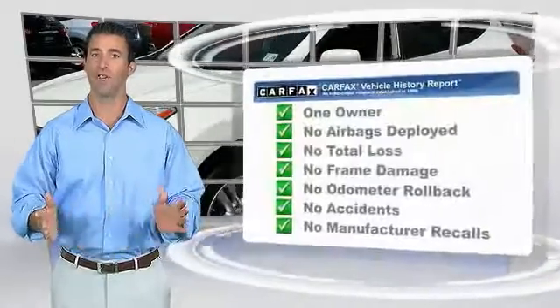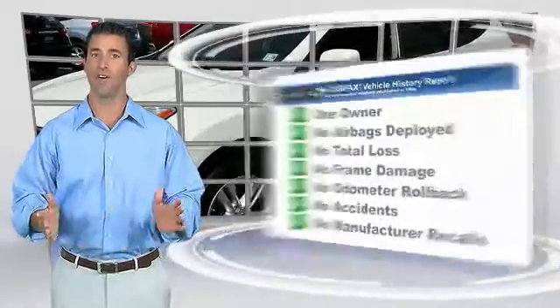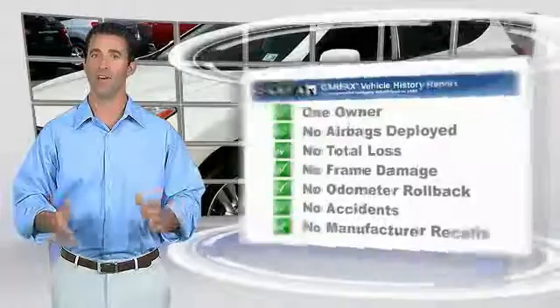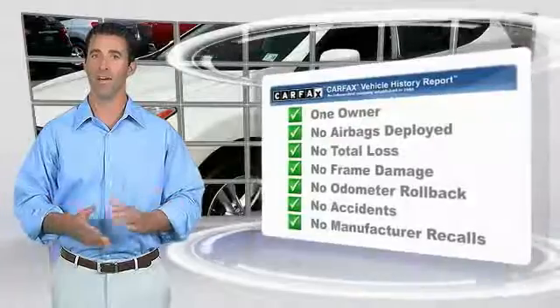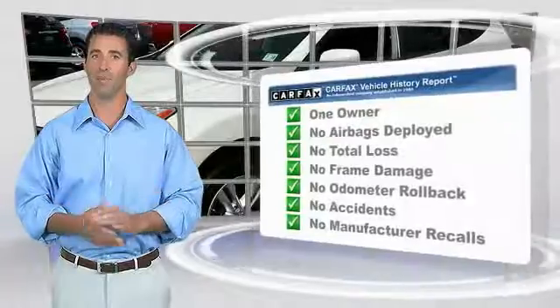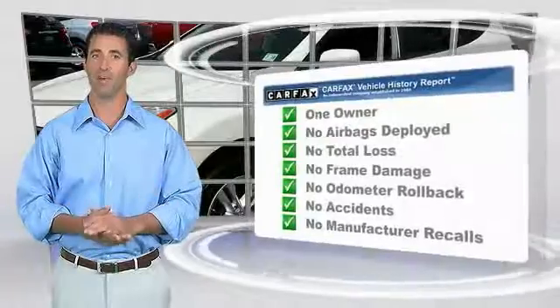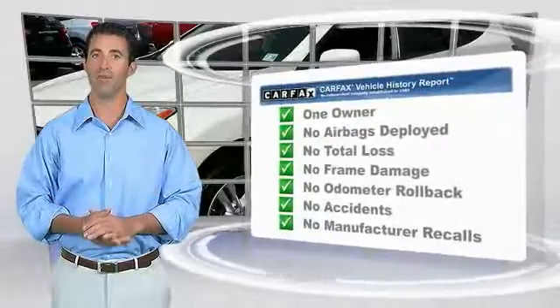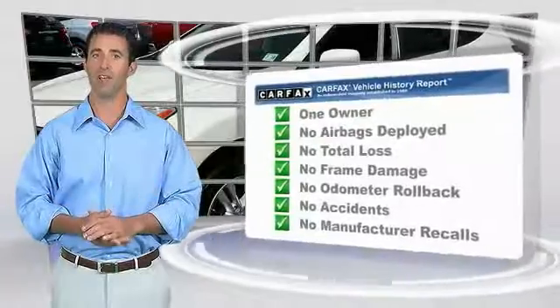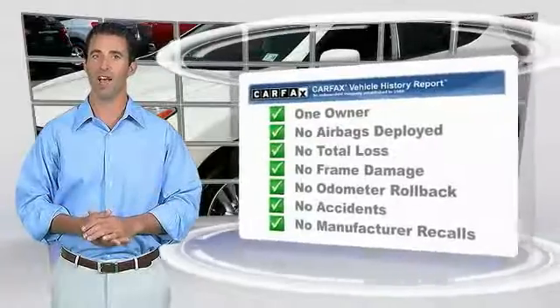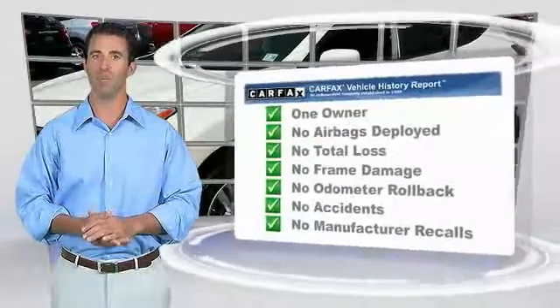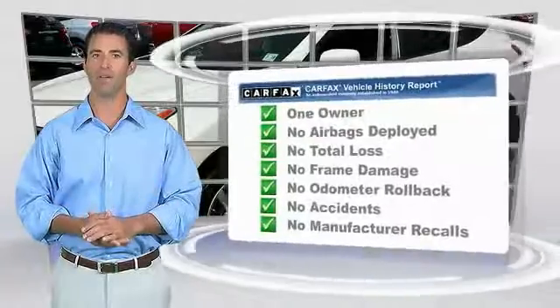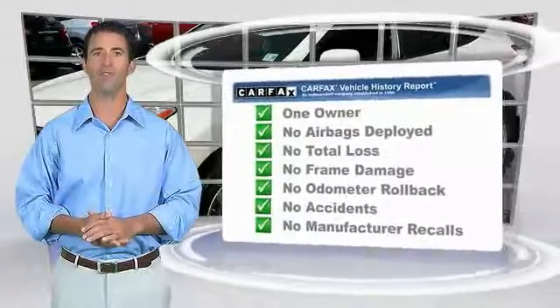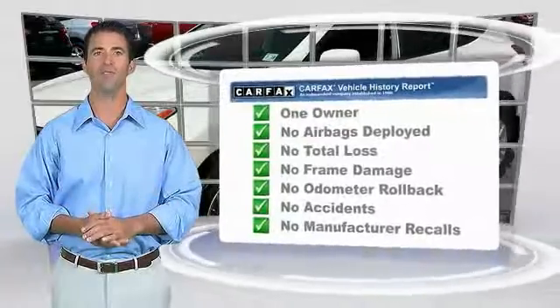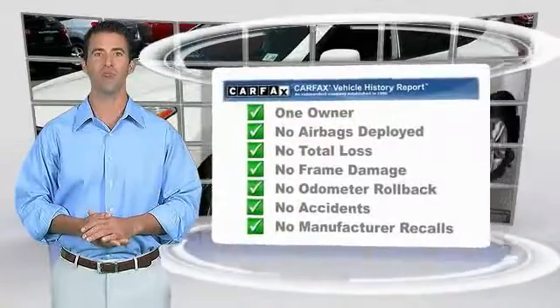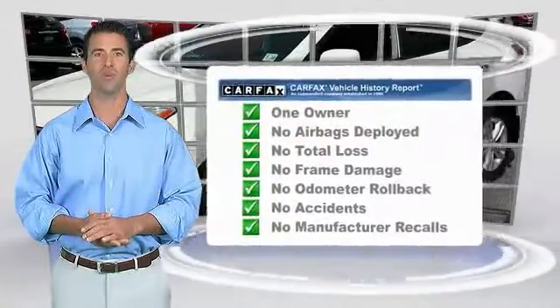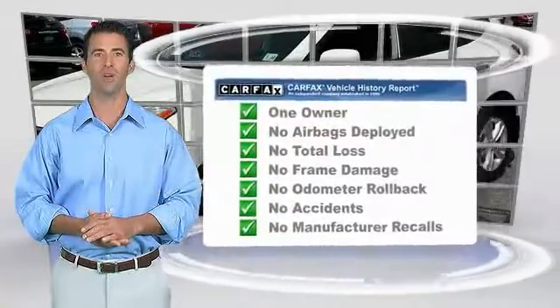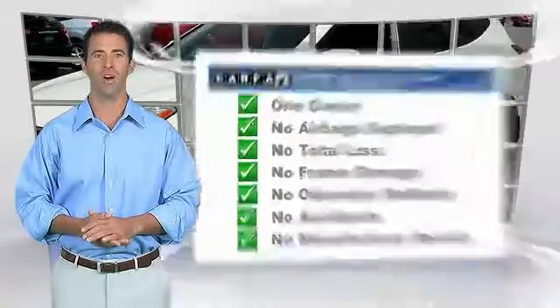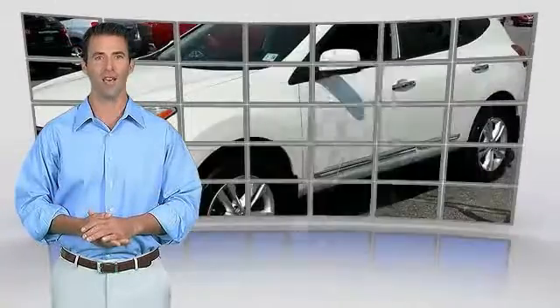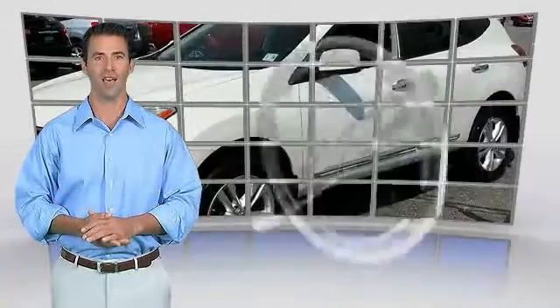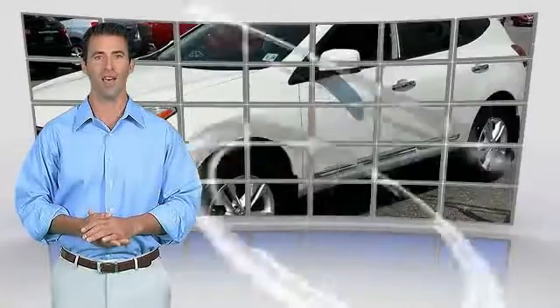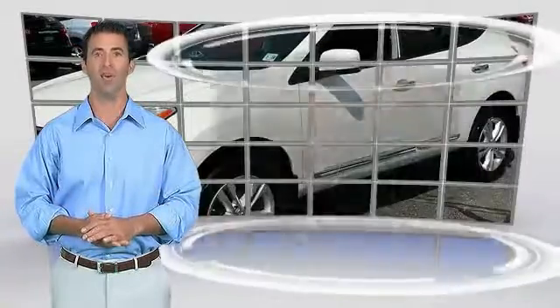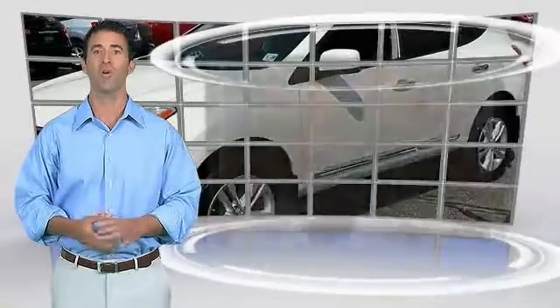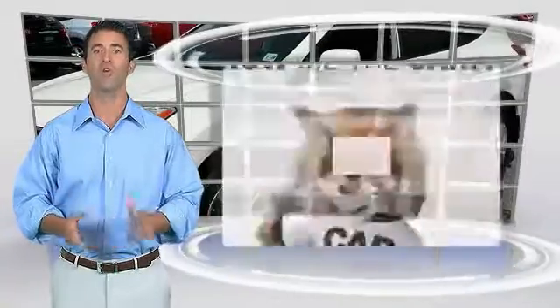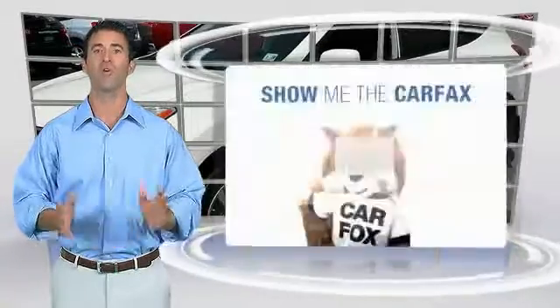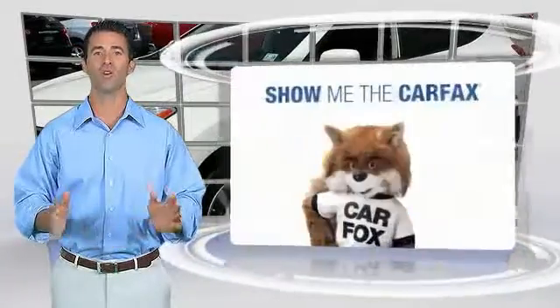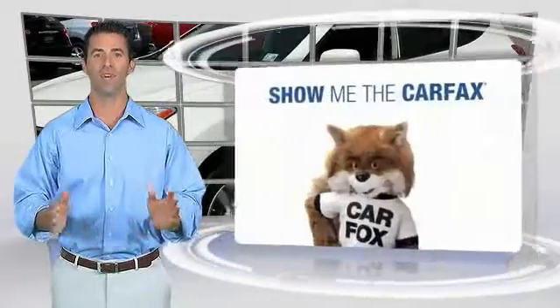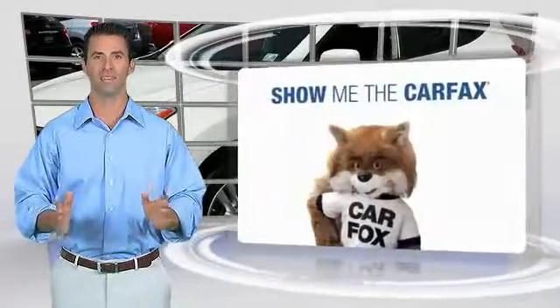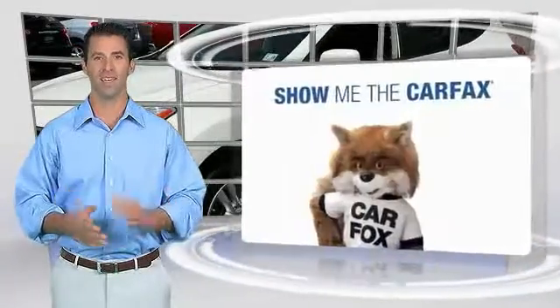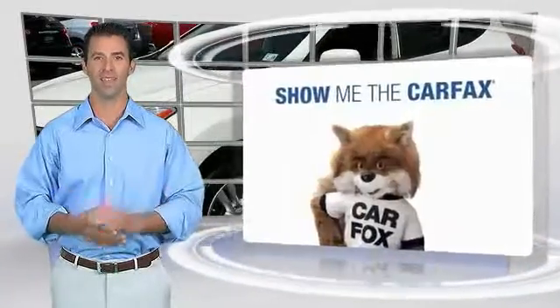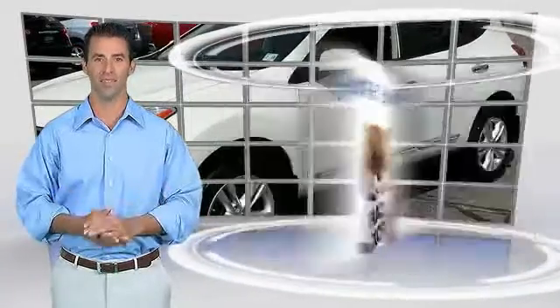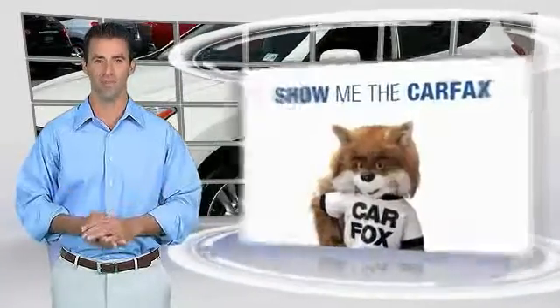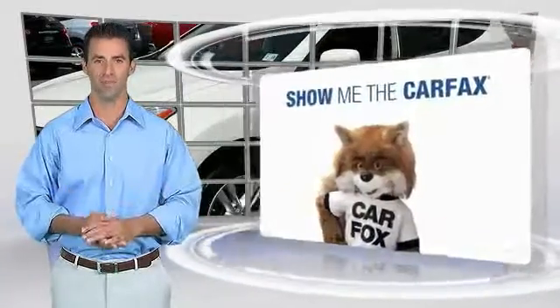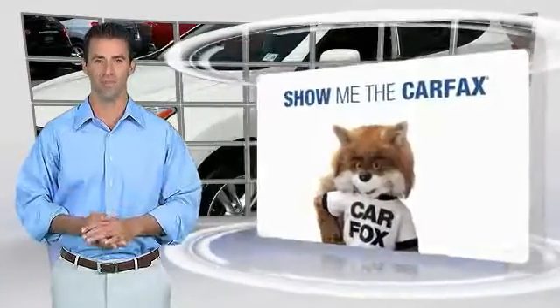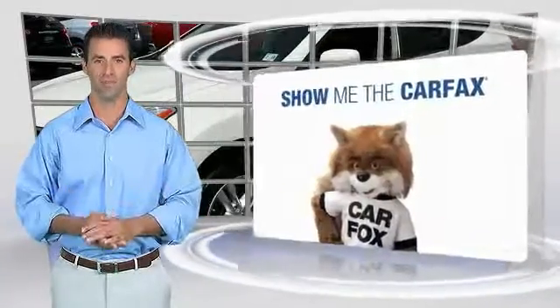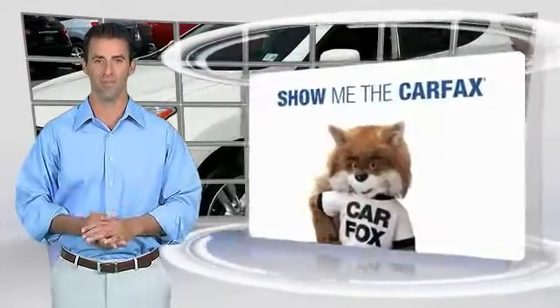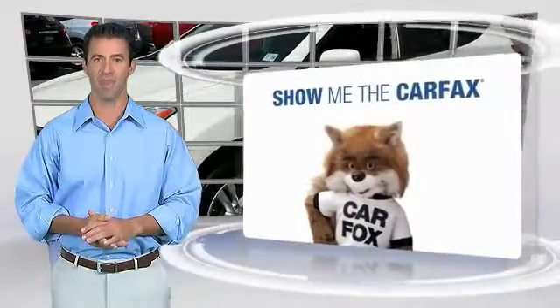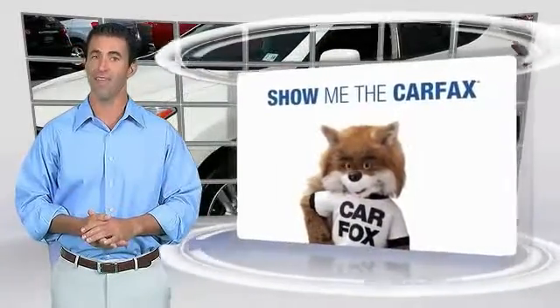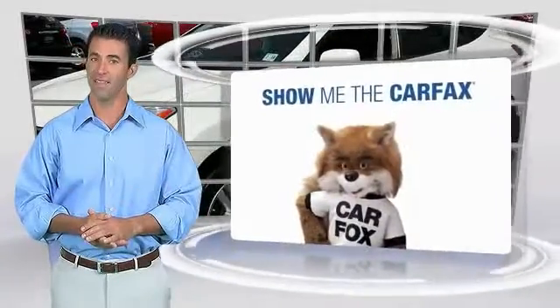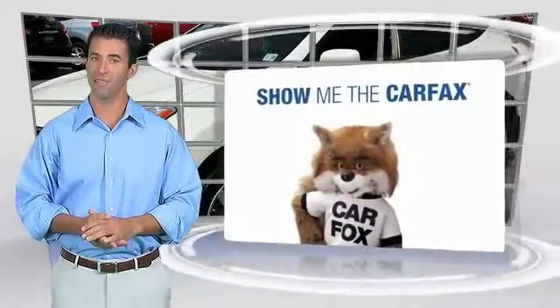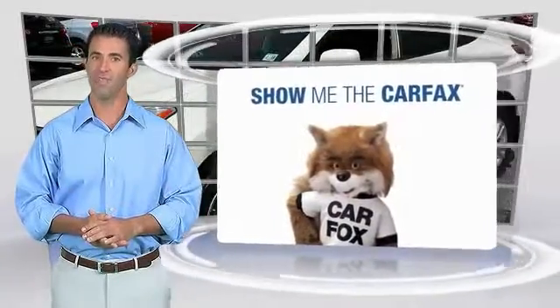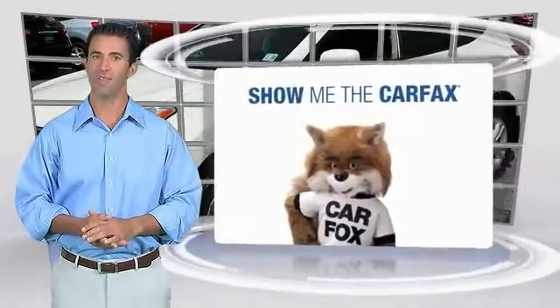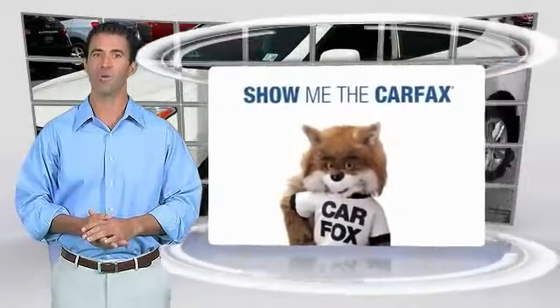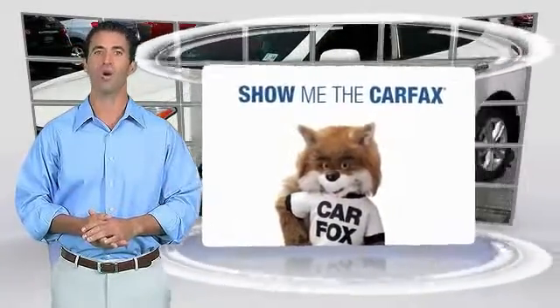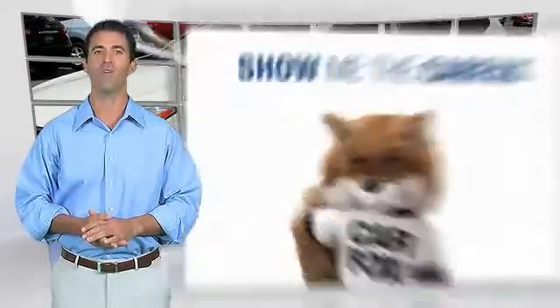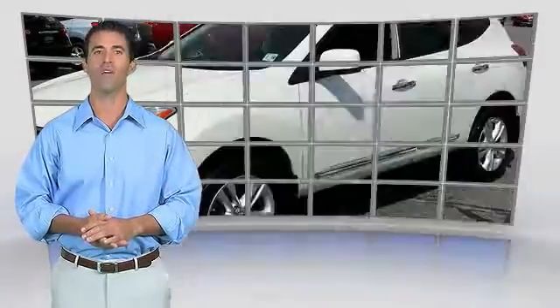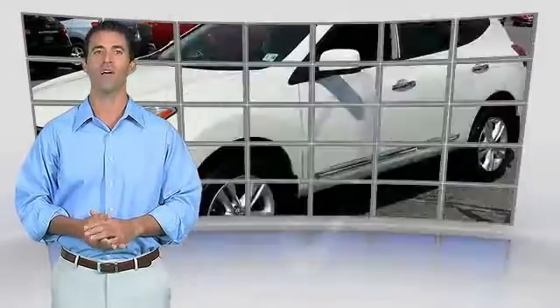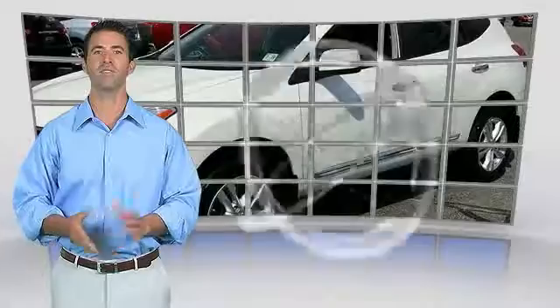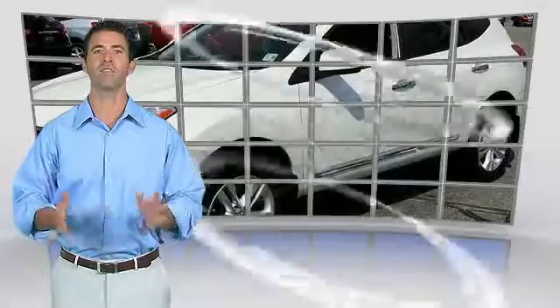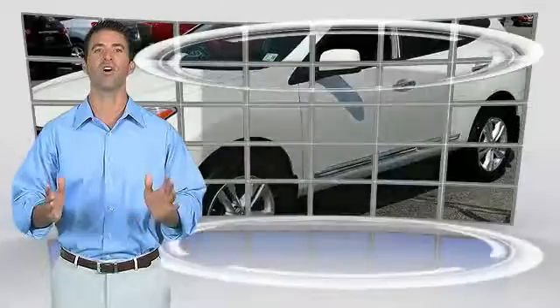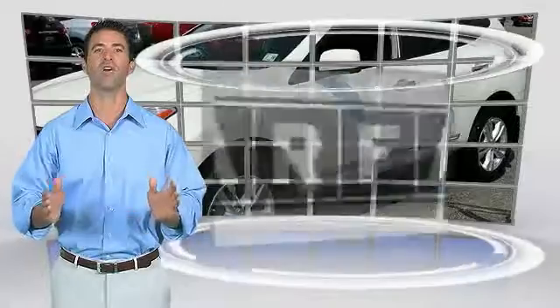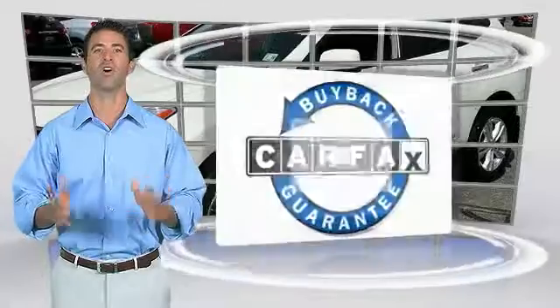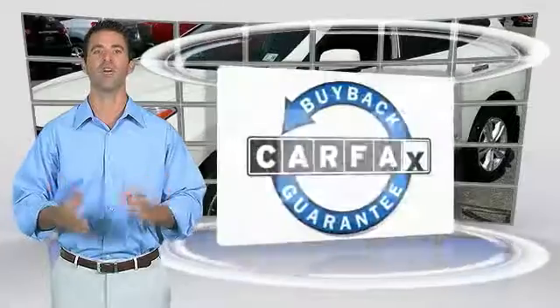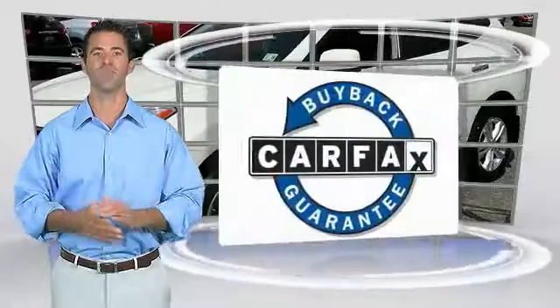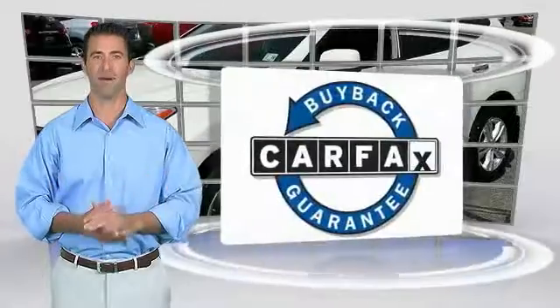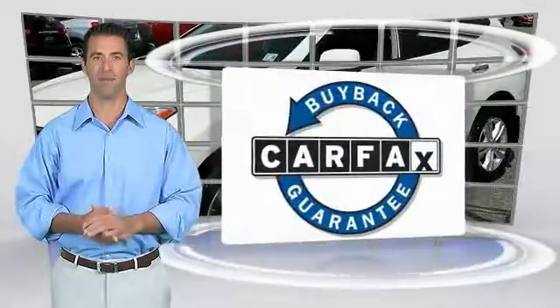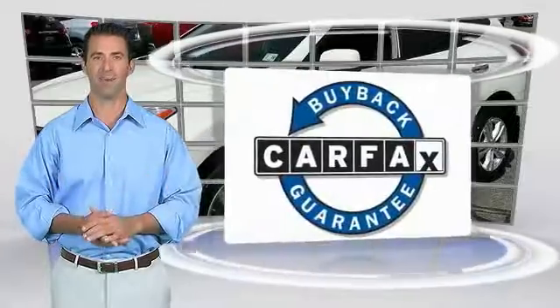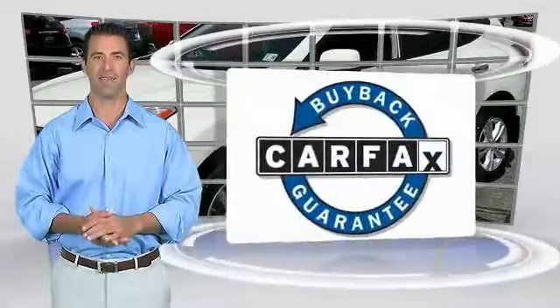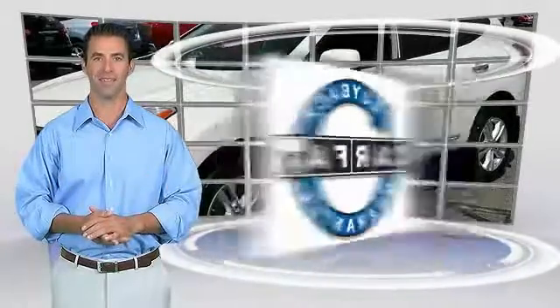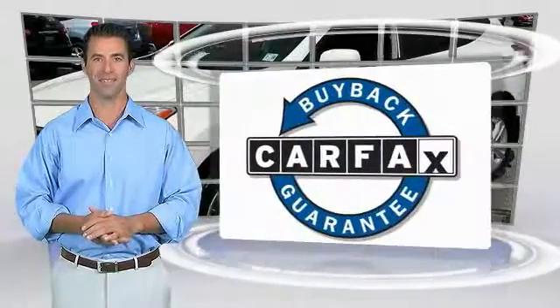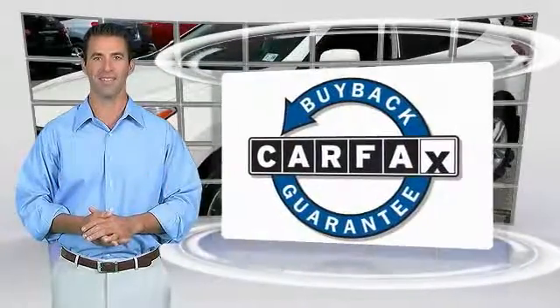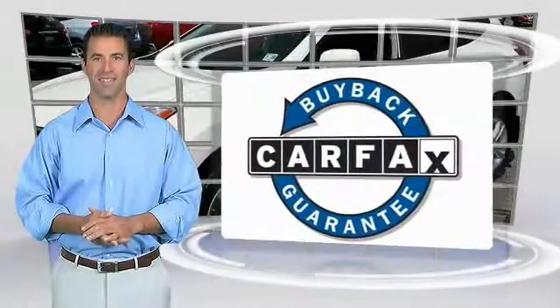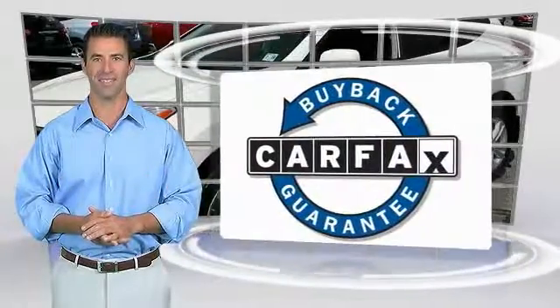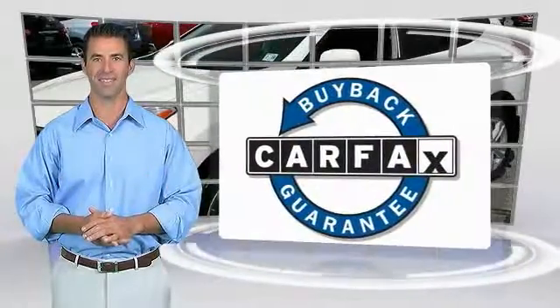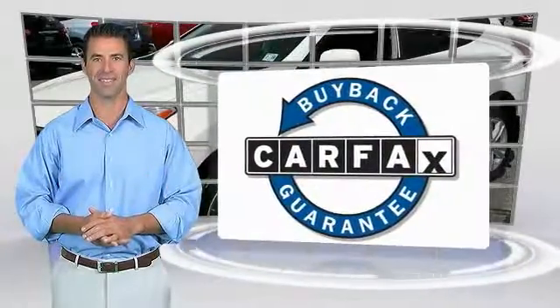This is a one-owner vehicle with a Carfax vehicle history report. Be sure to find a complimentary copy of this report online or contact the dealership. This vehicle qualifies for the Carfax Buyback Guarantee.